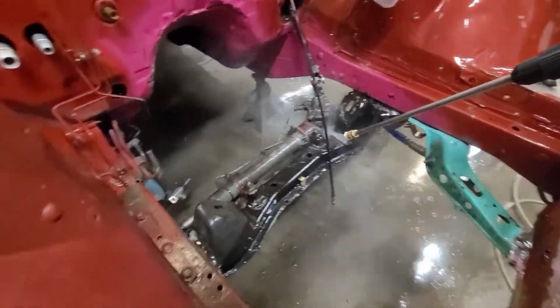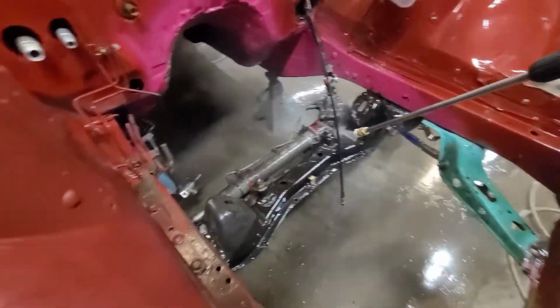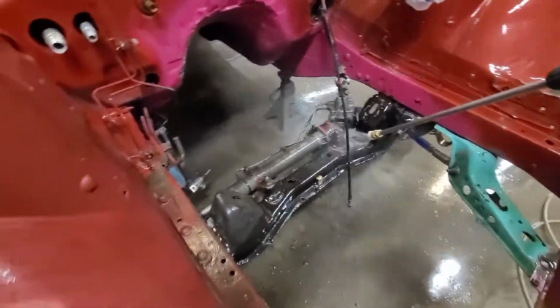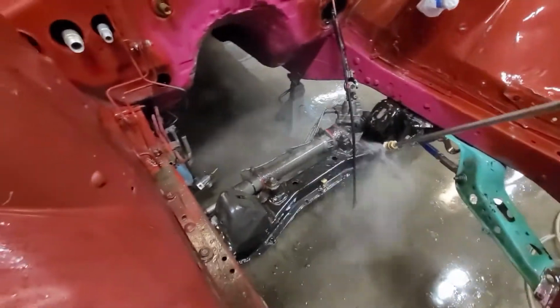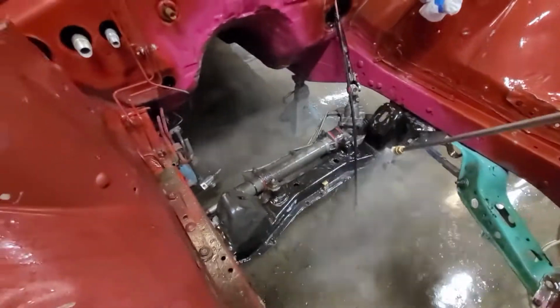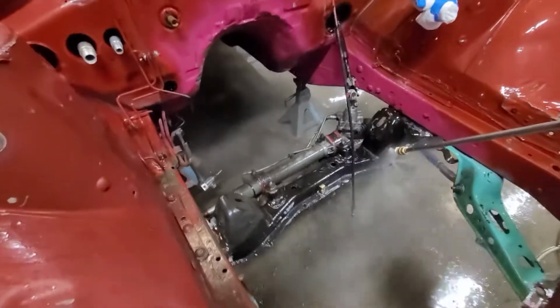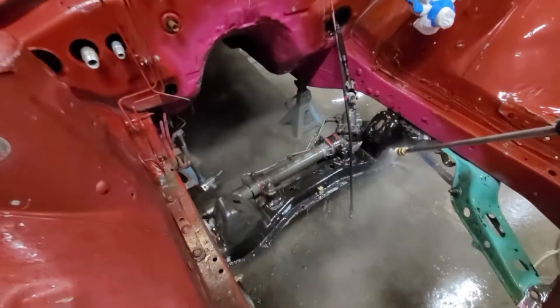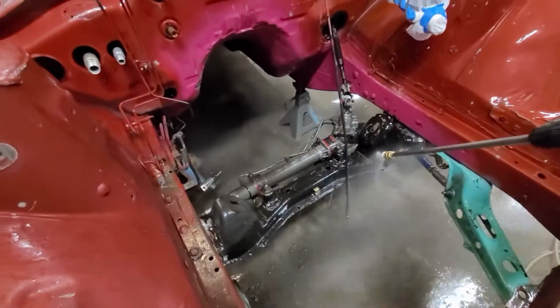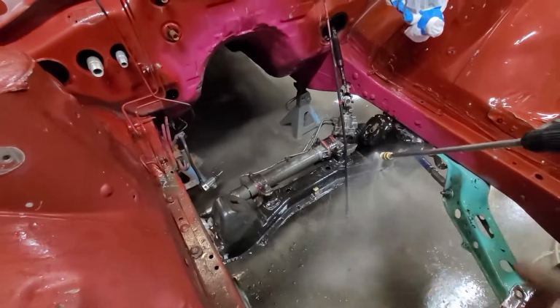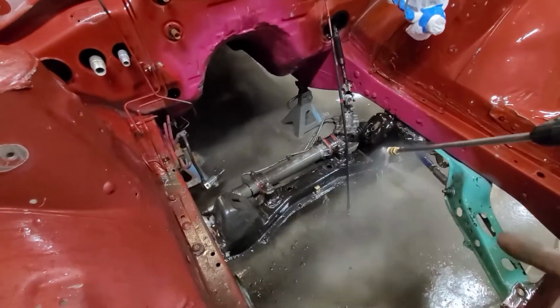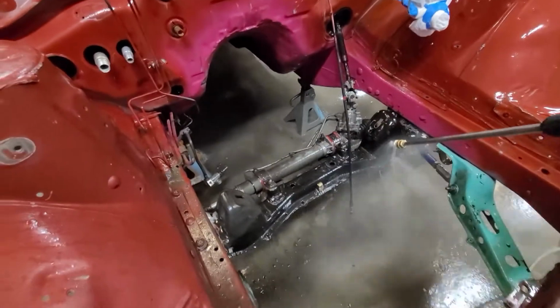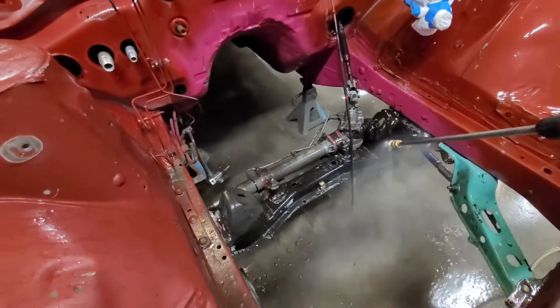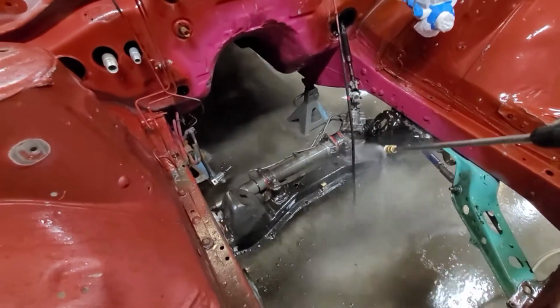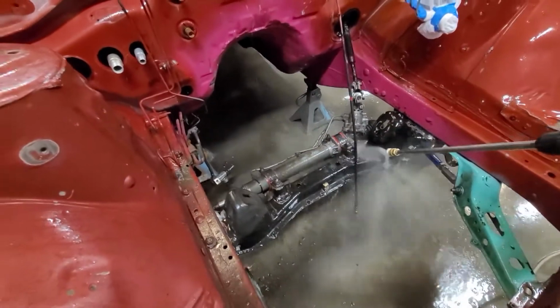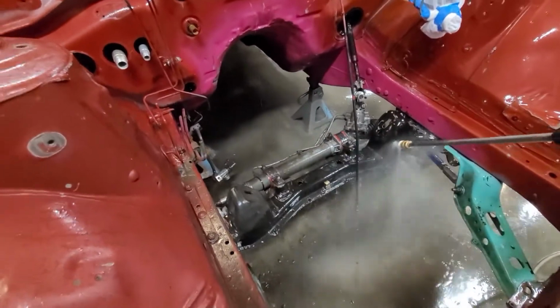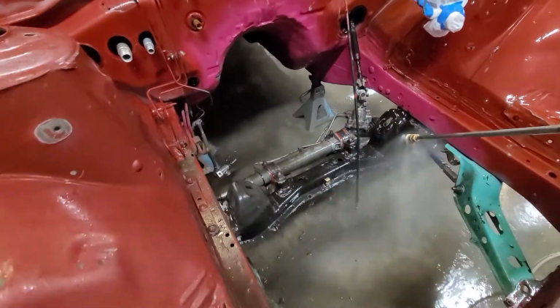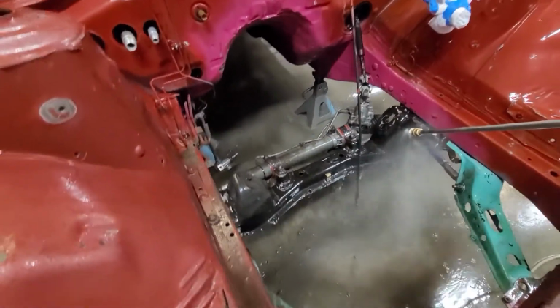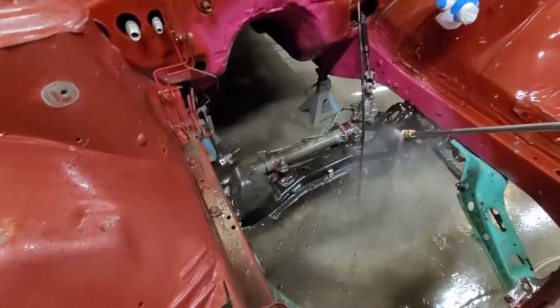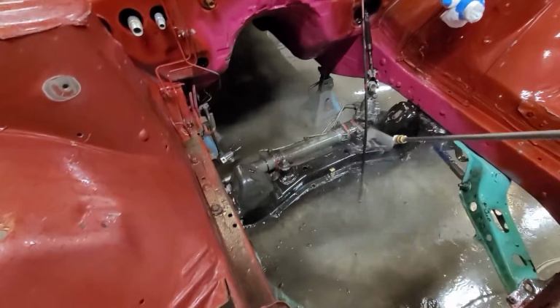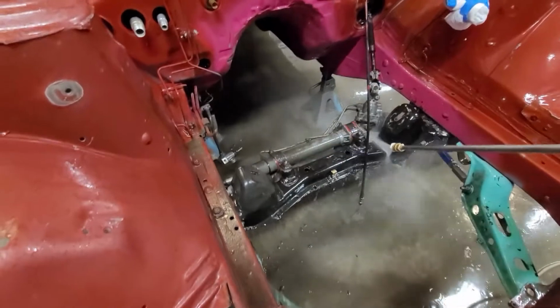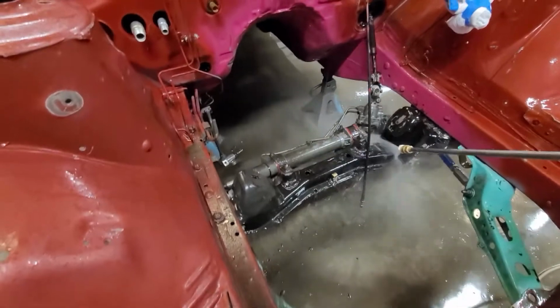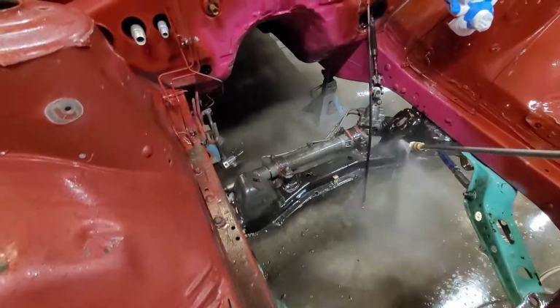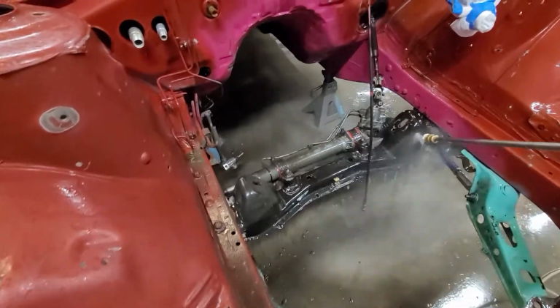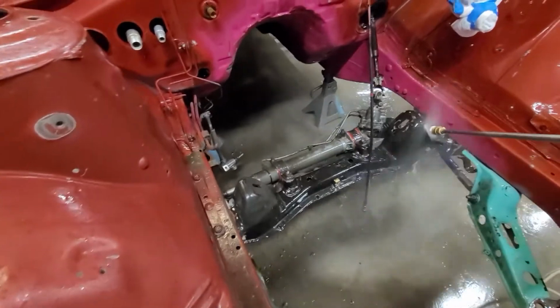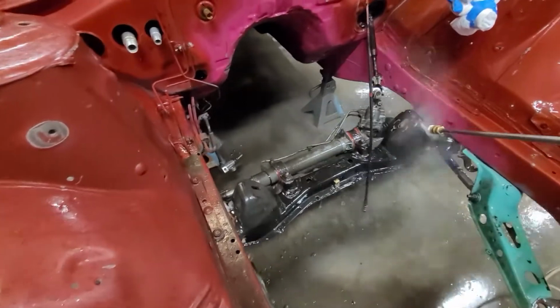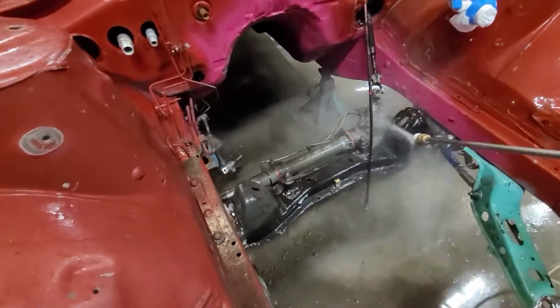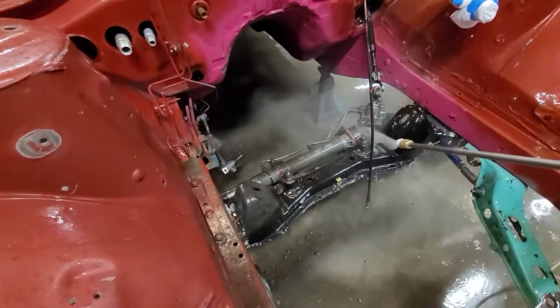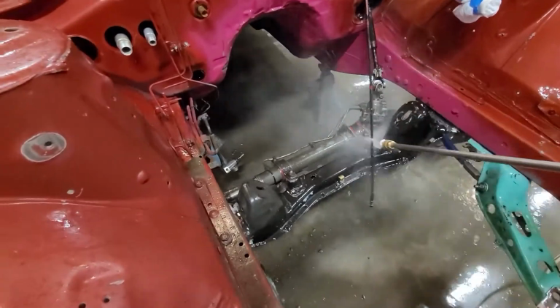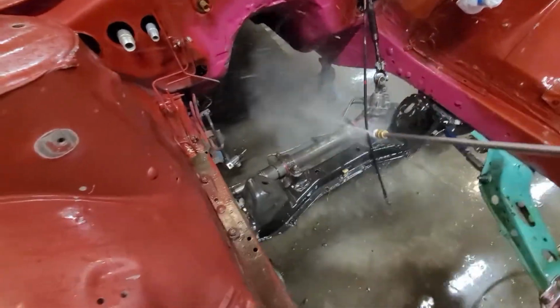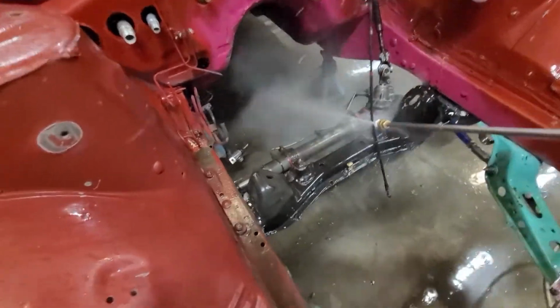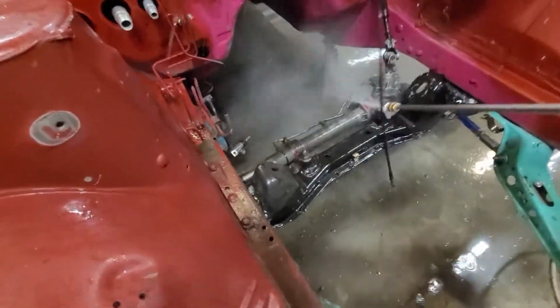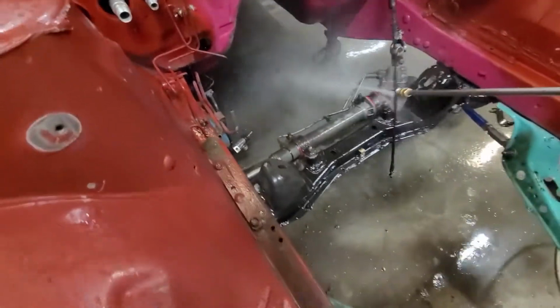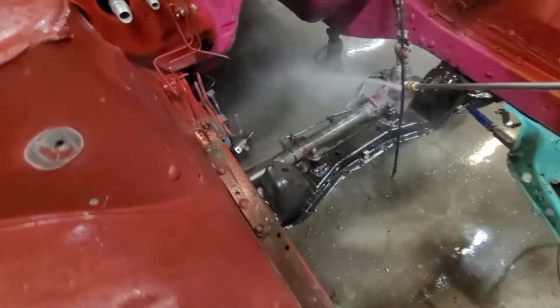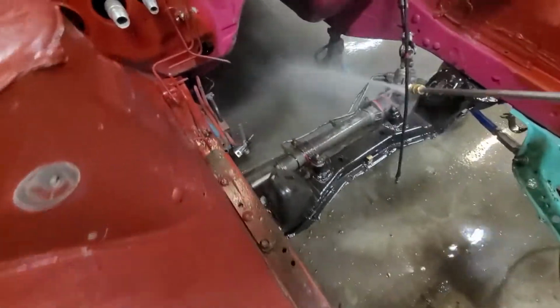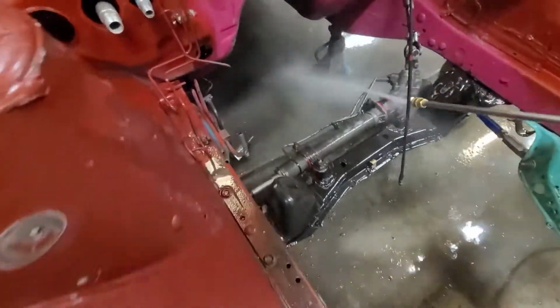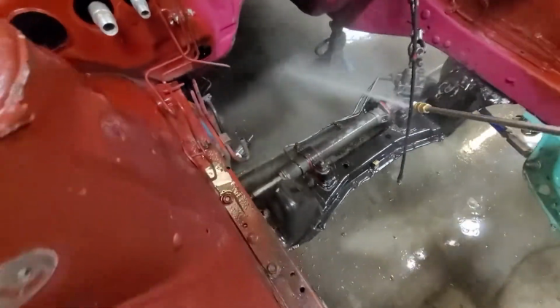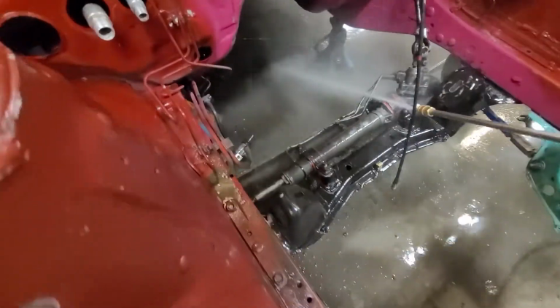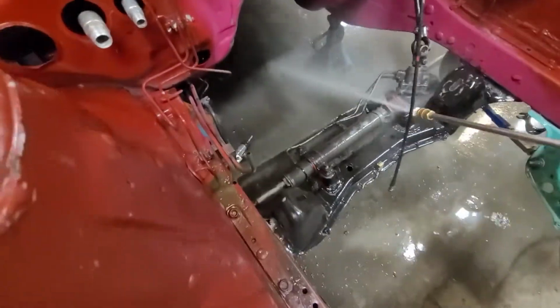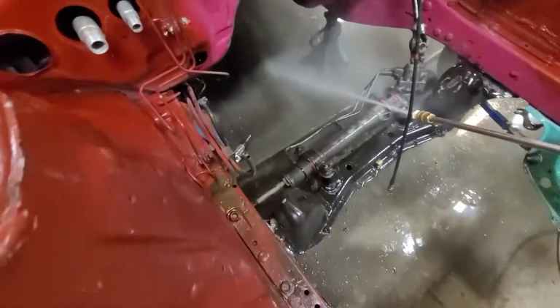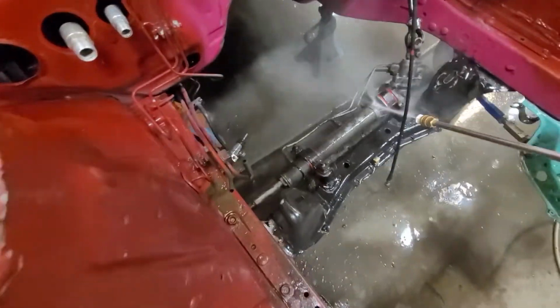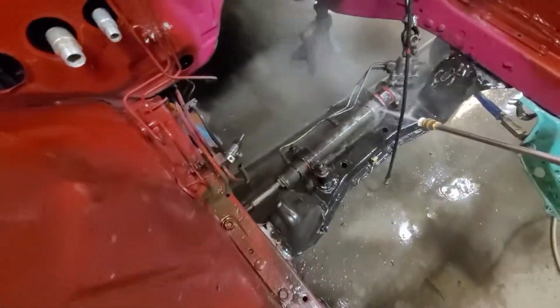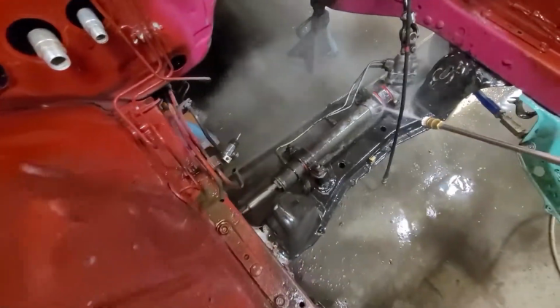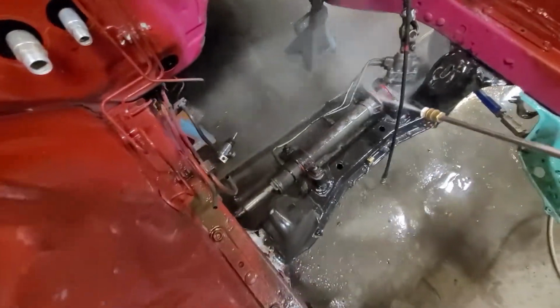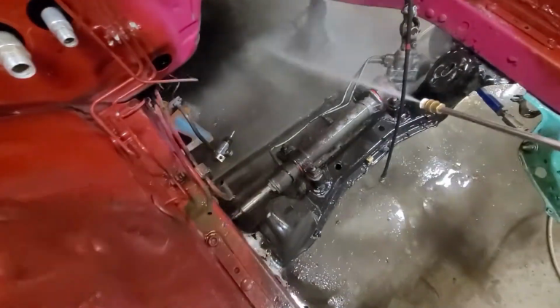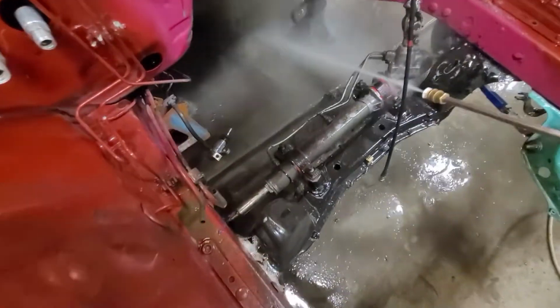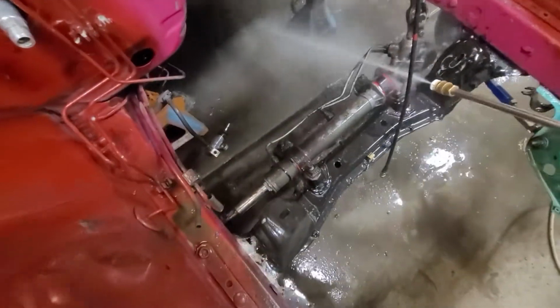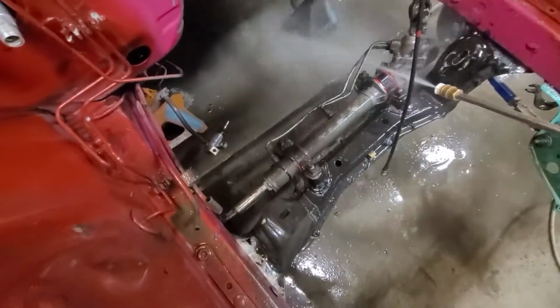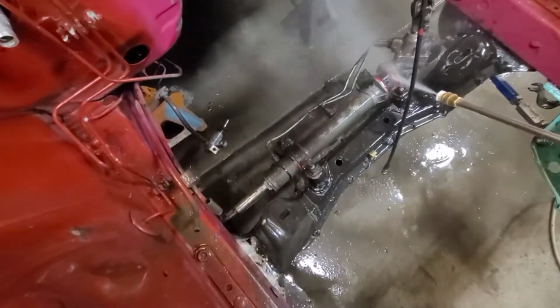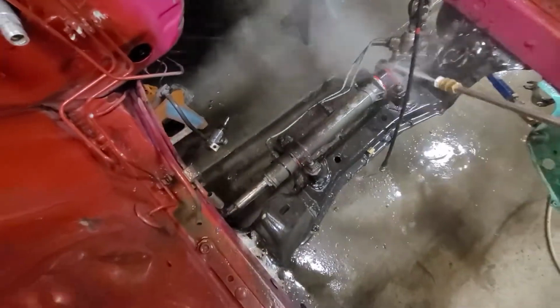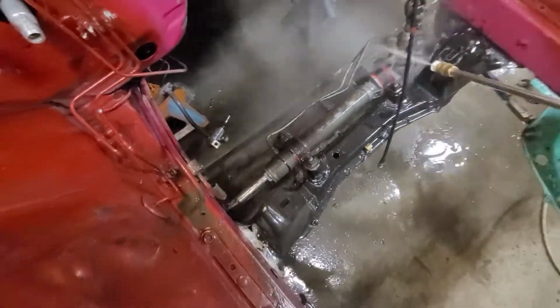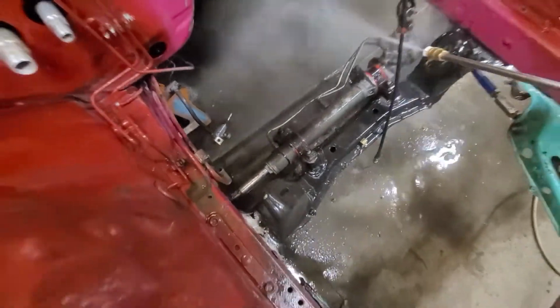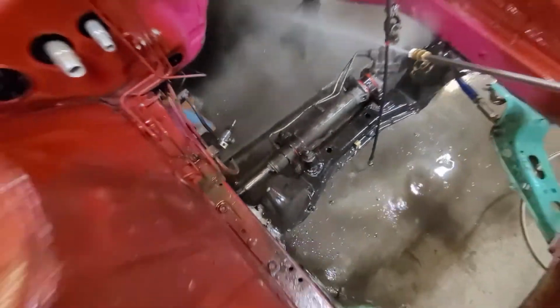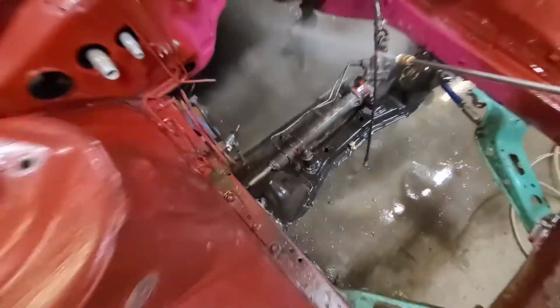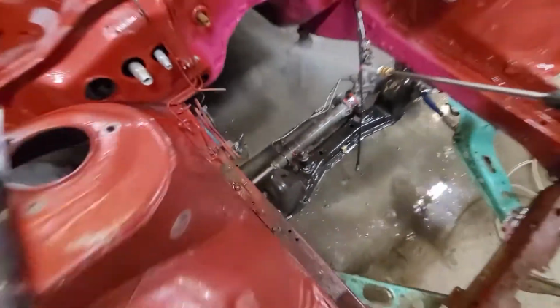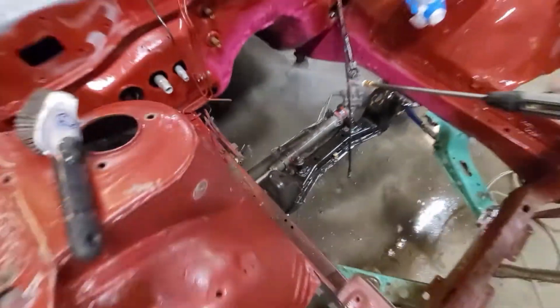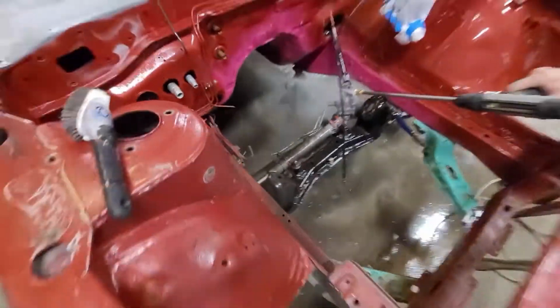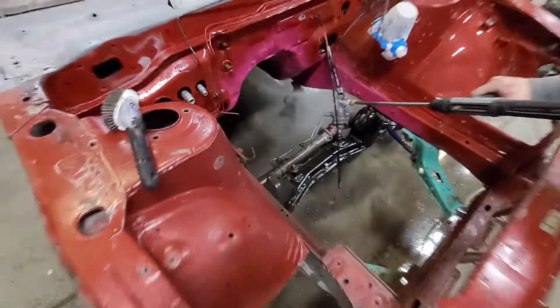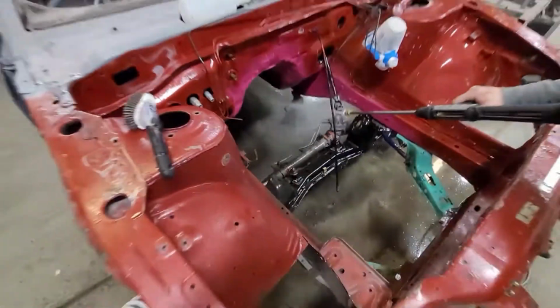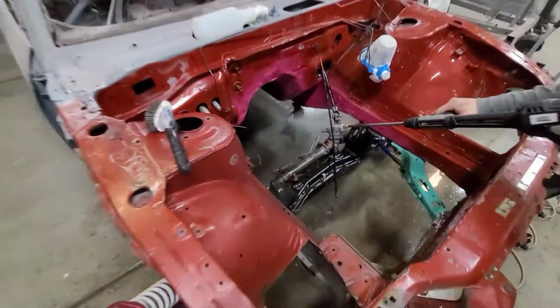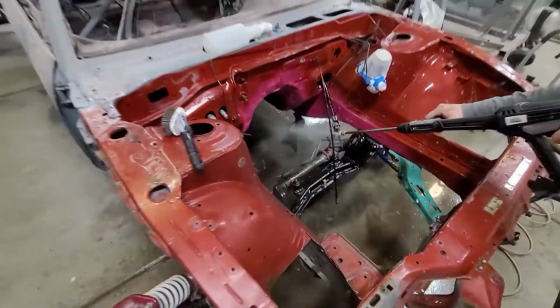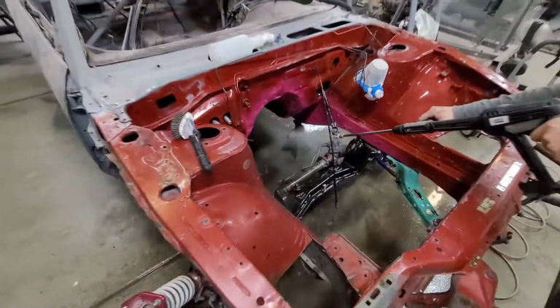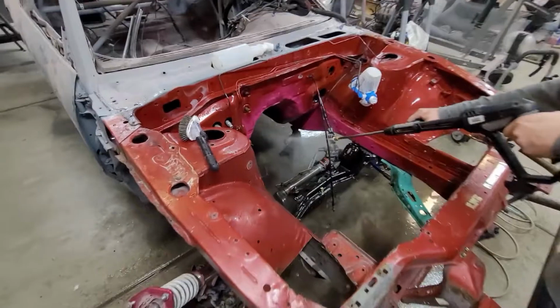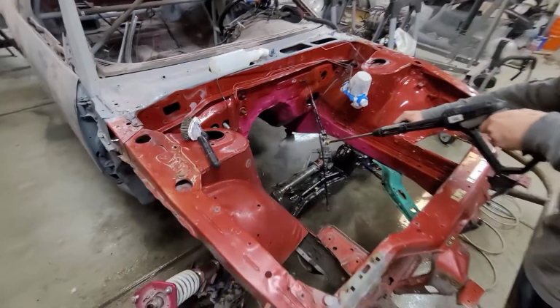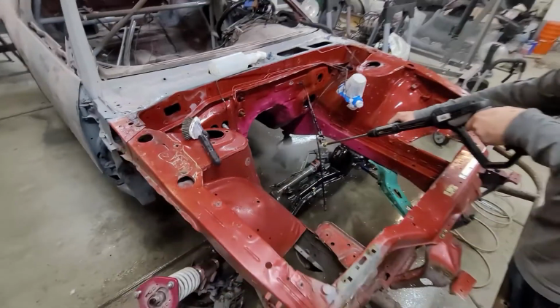I didn't know it had polyurethane steering rack bushings. Nice. They were black before.